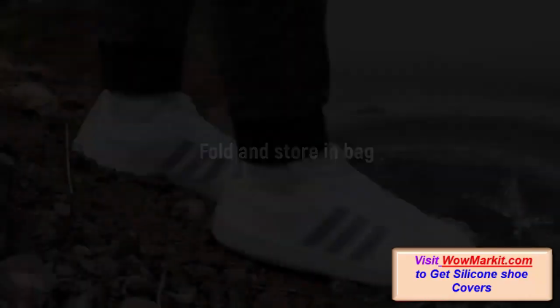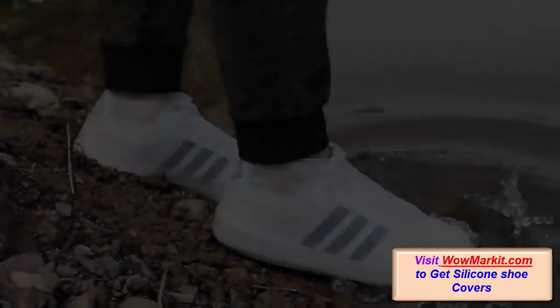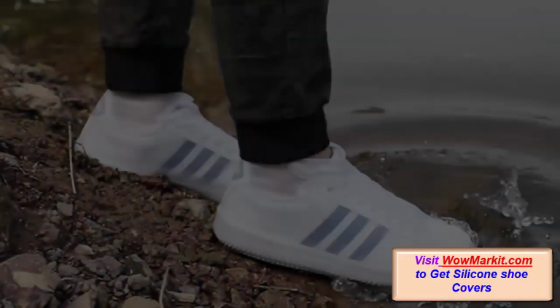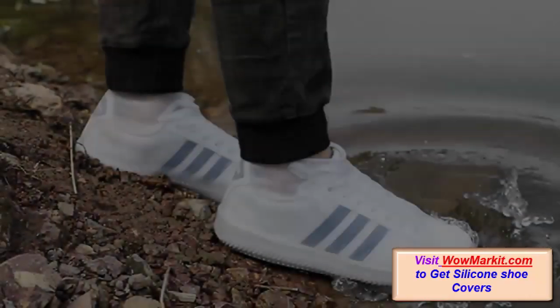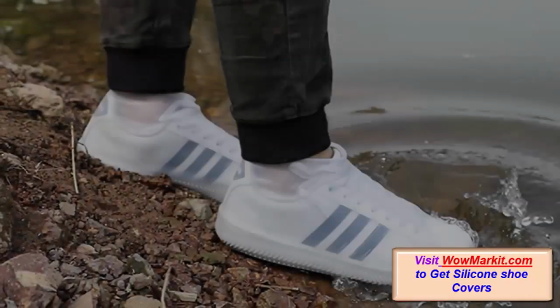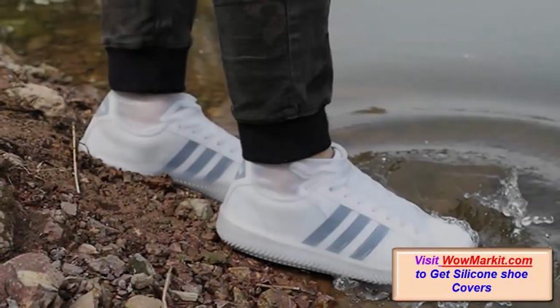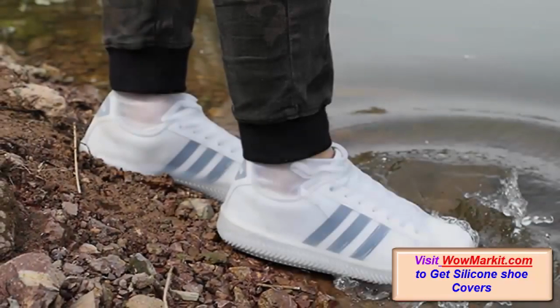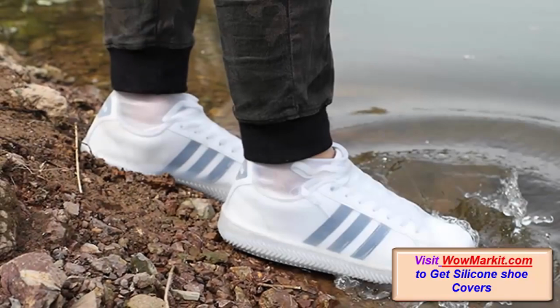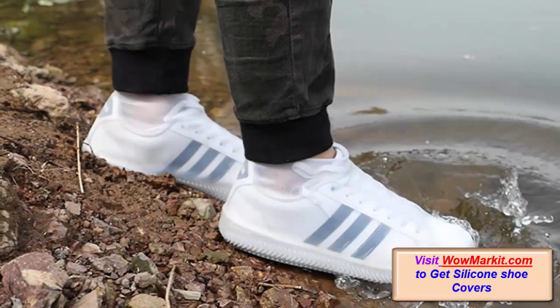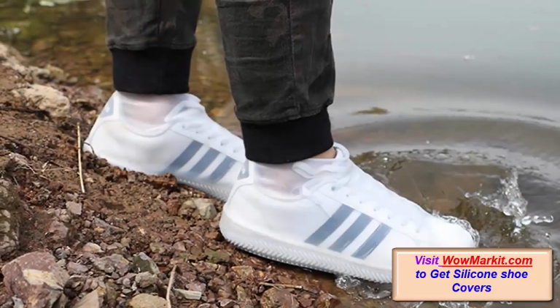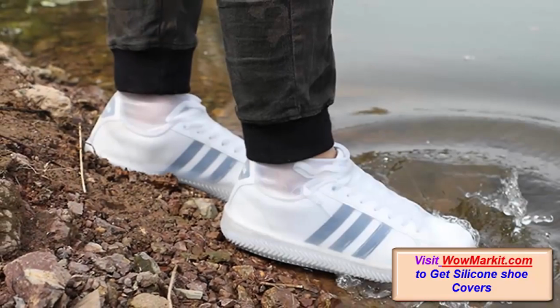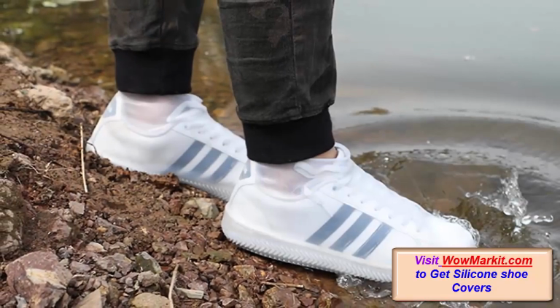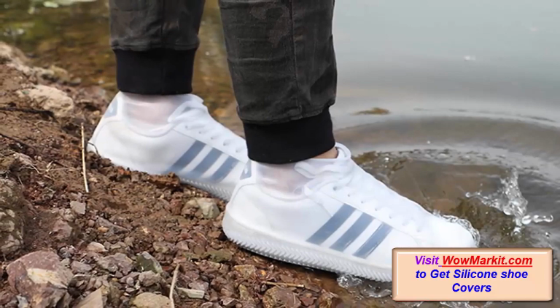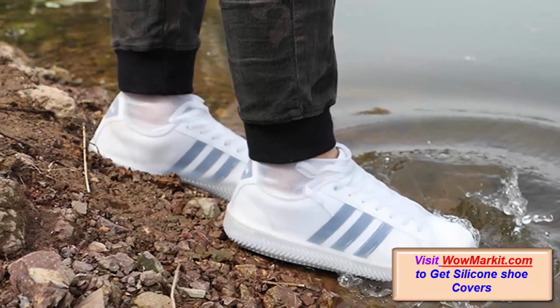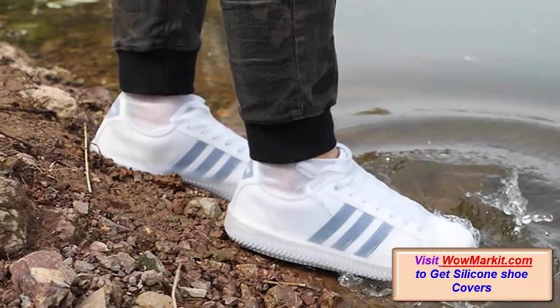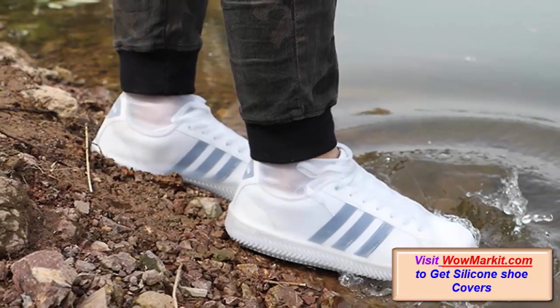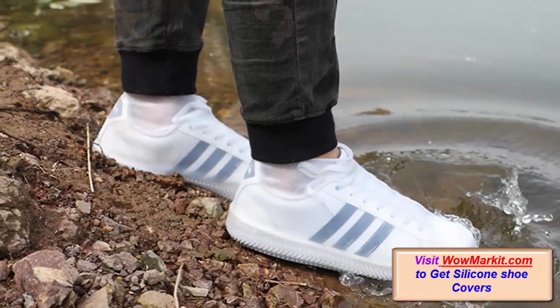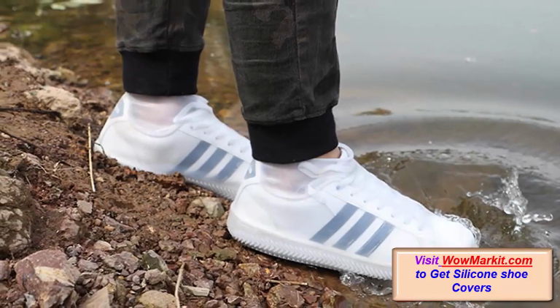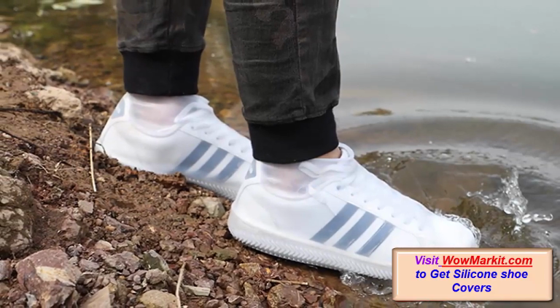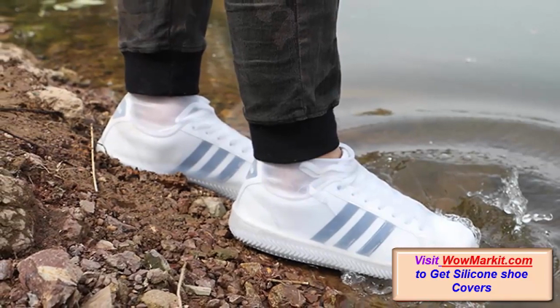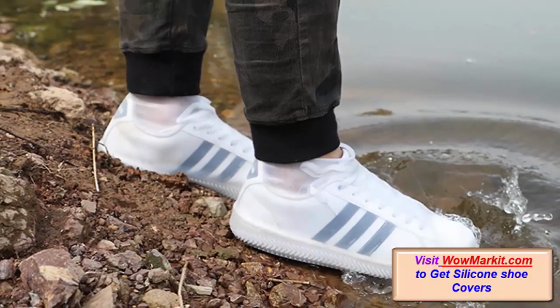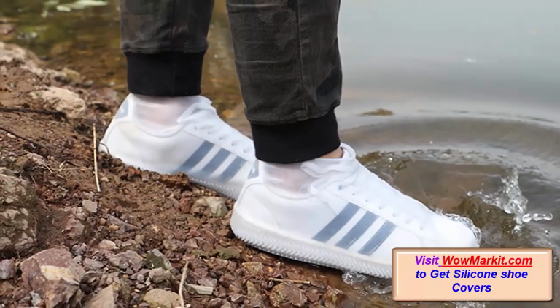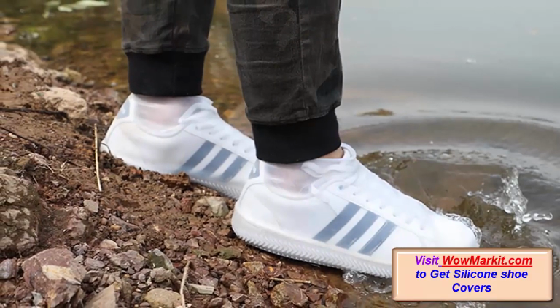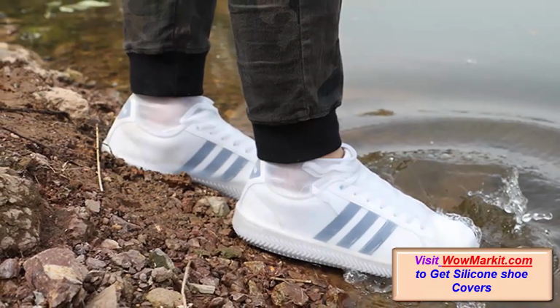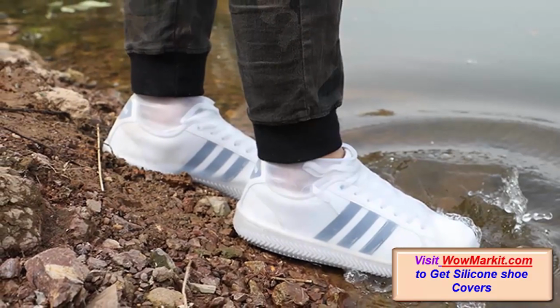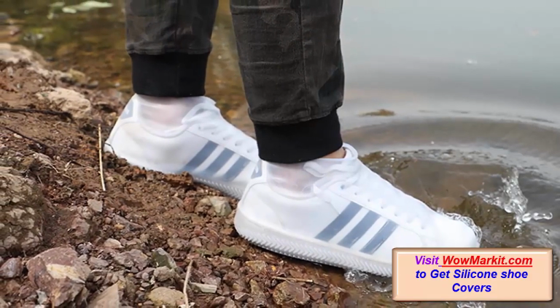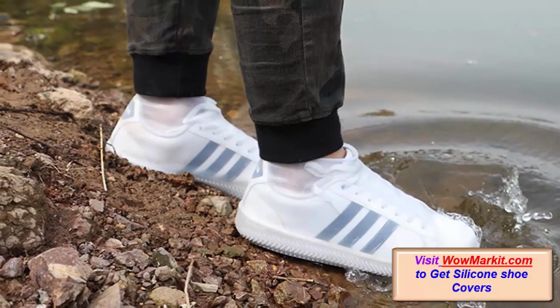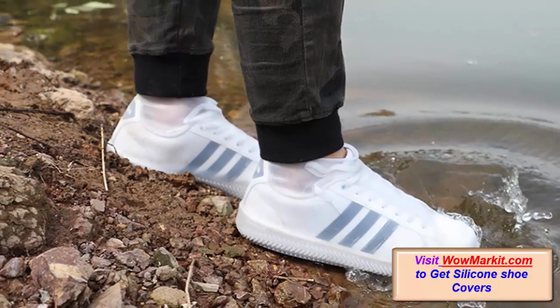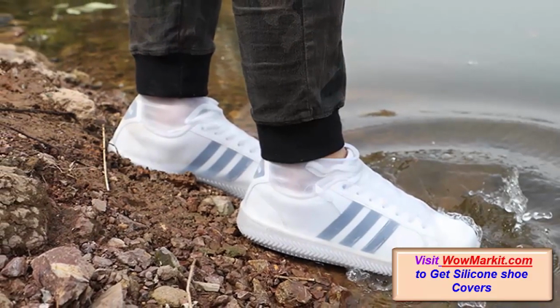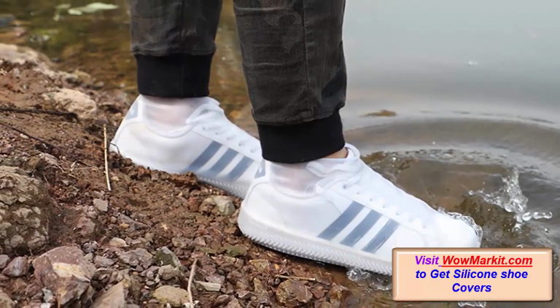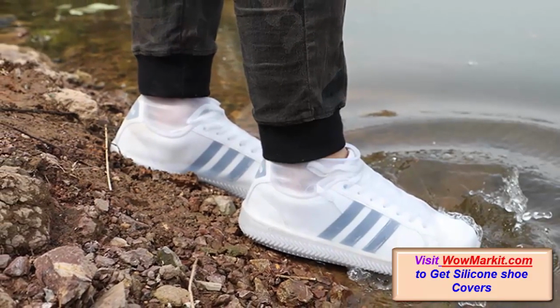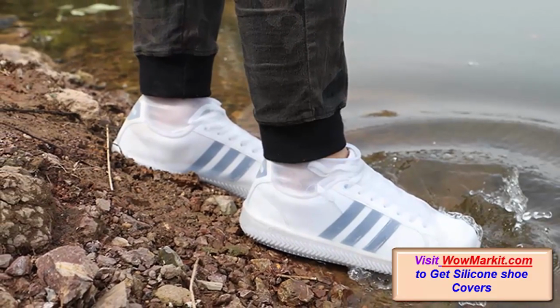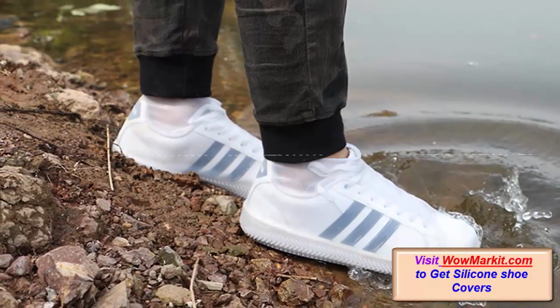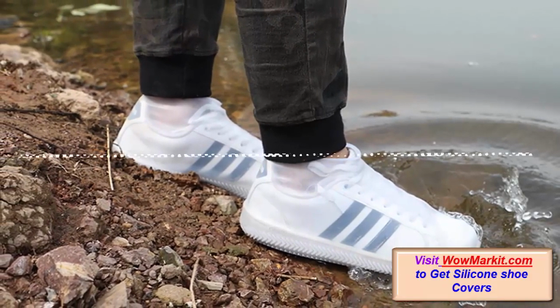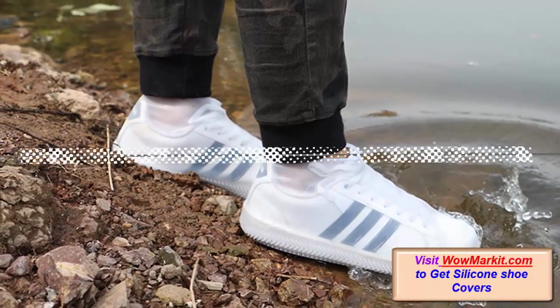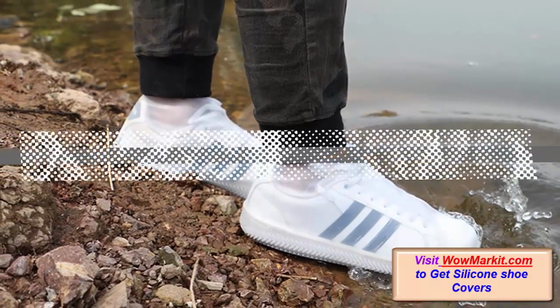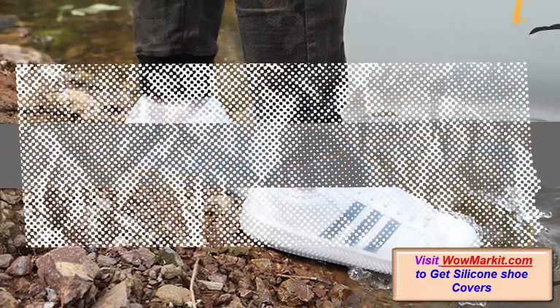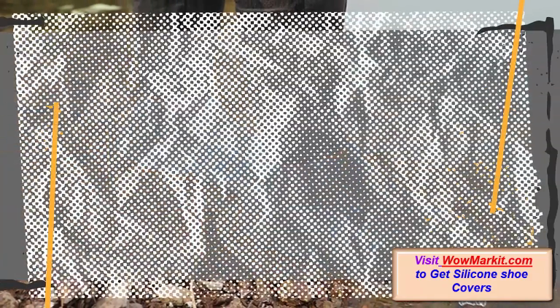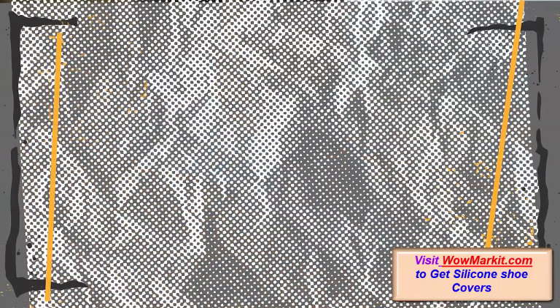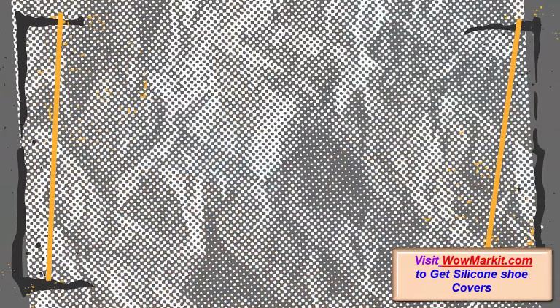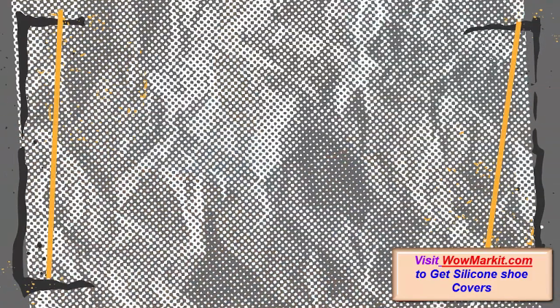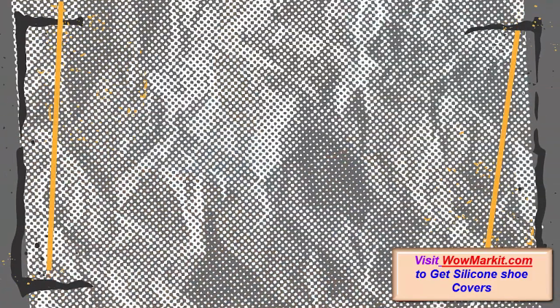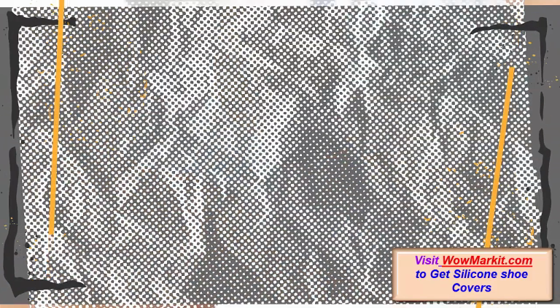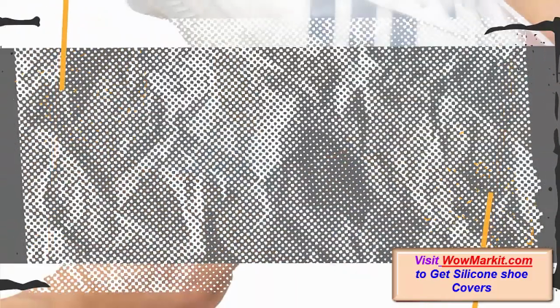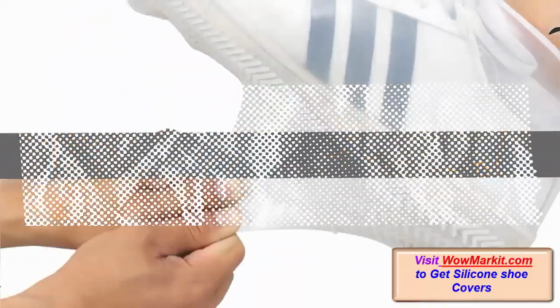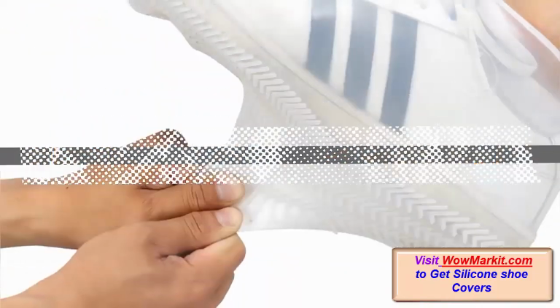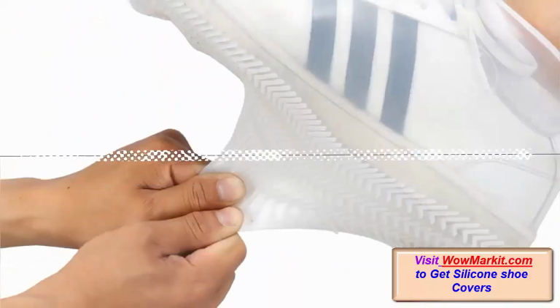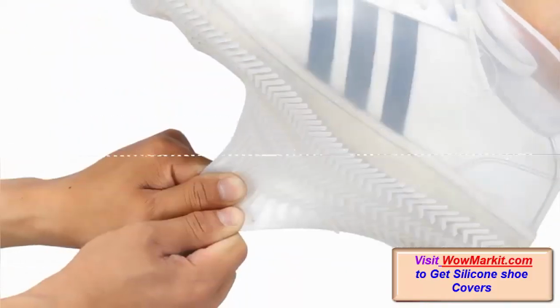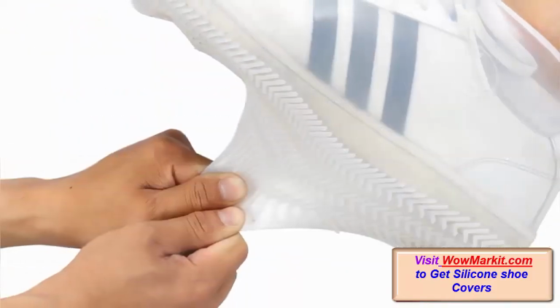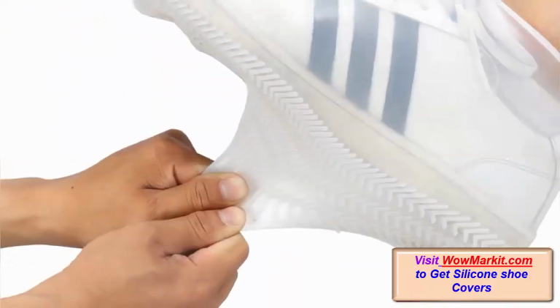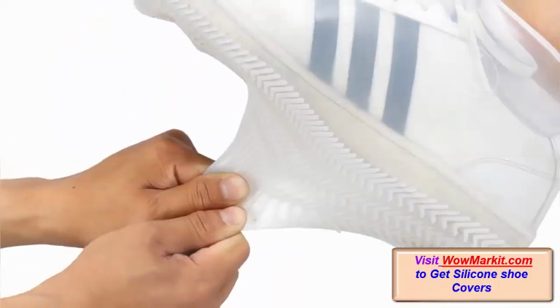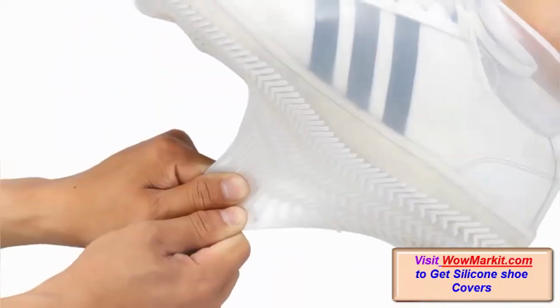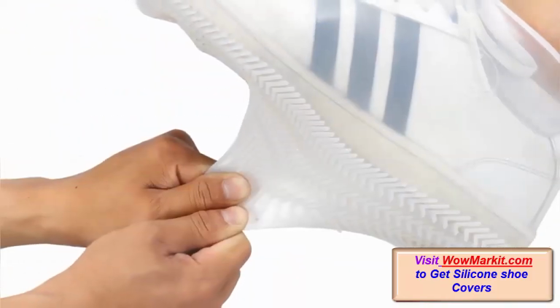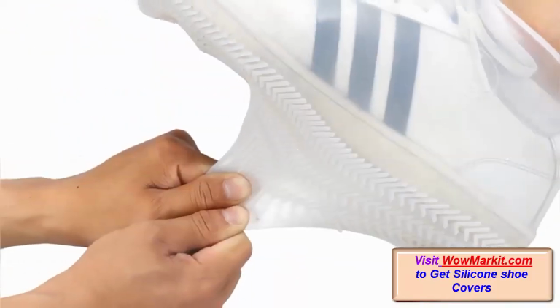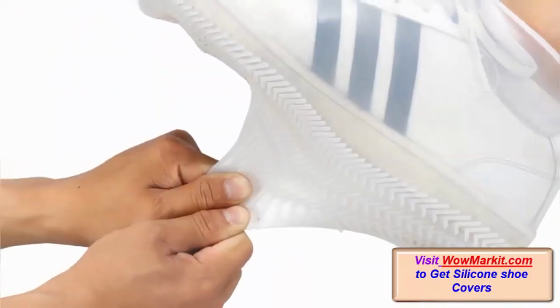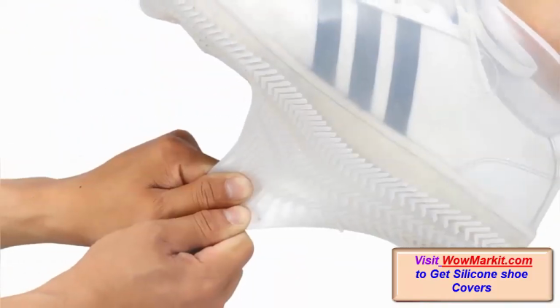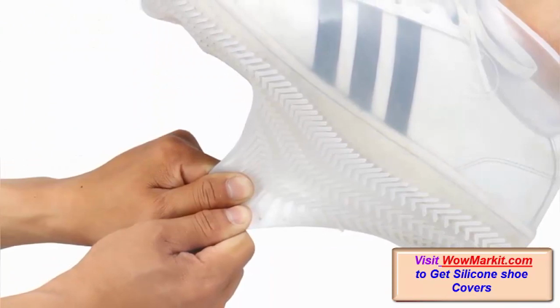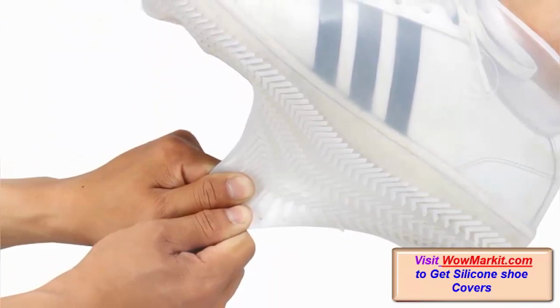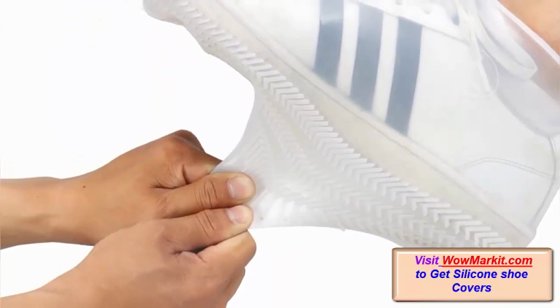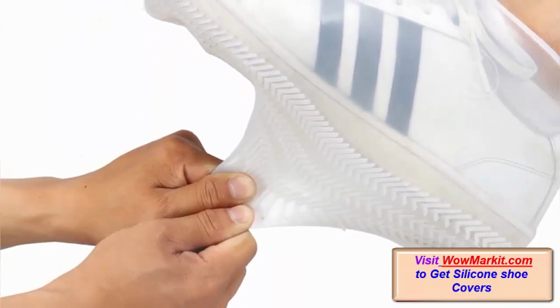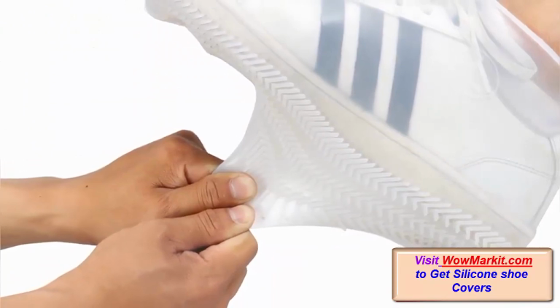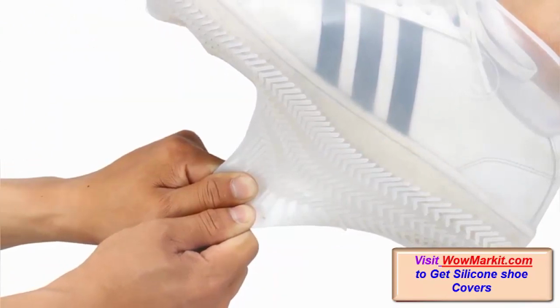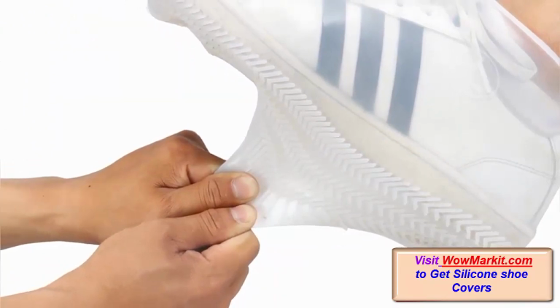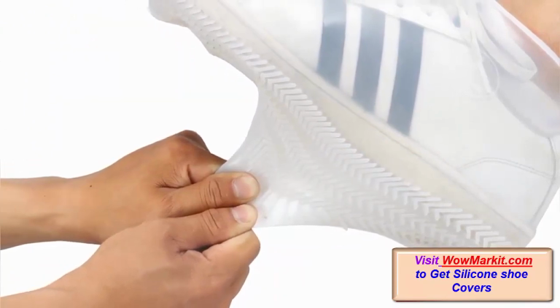You can get the shoe covers through the link in the description, and protect your shoes from getting wet and dirty in rain, slush, and snow days.